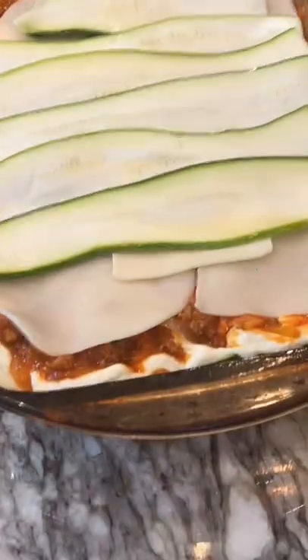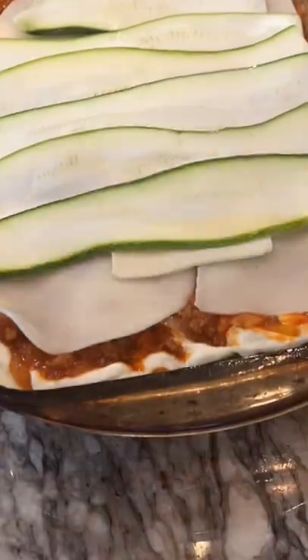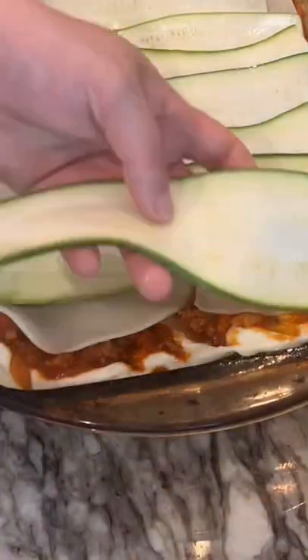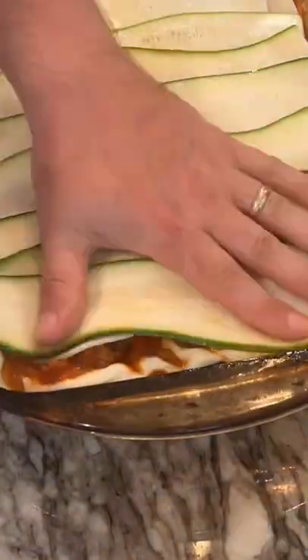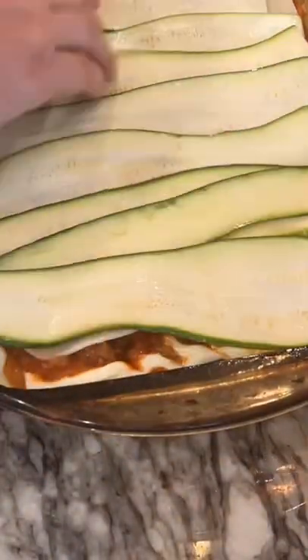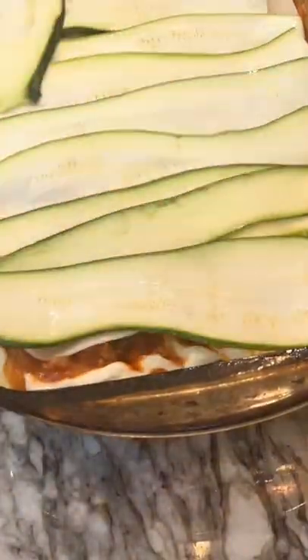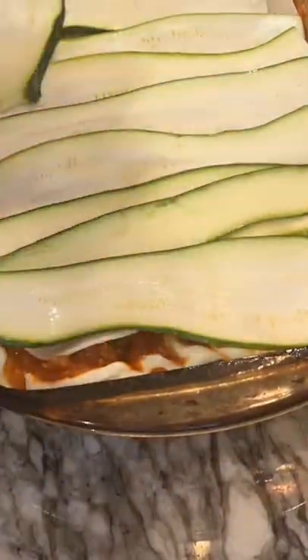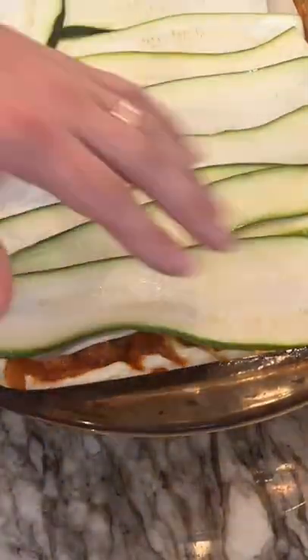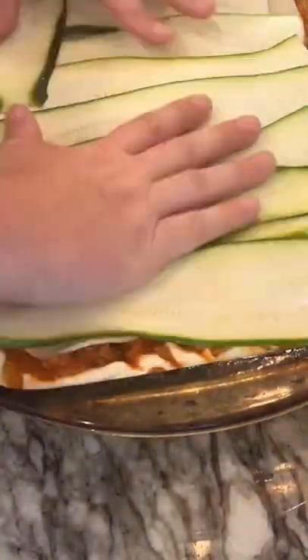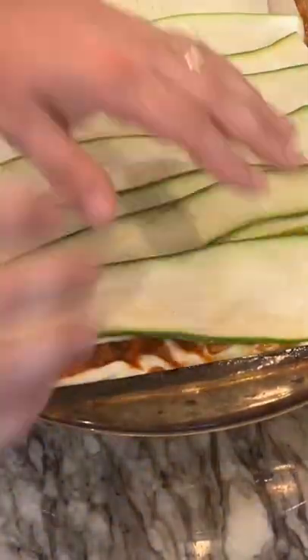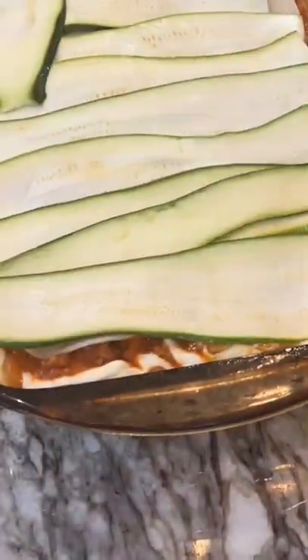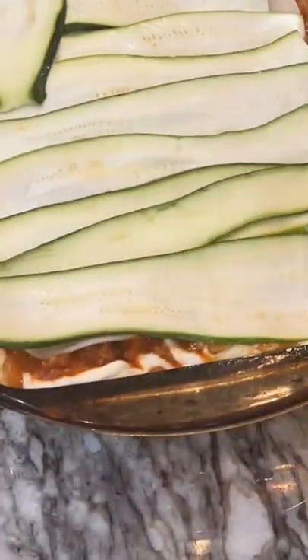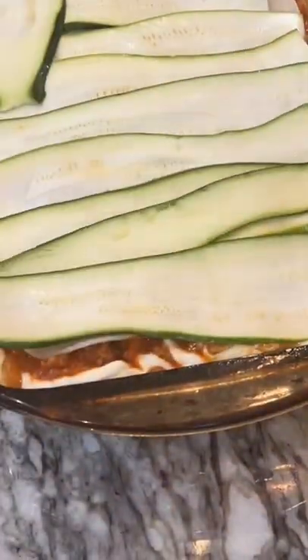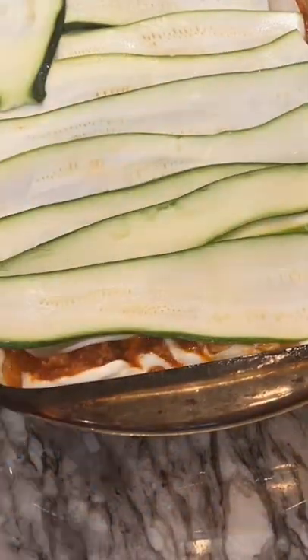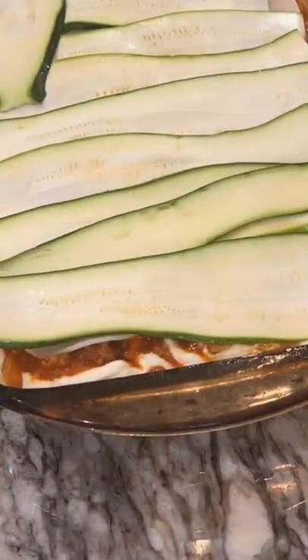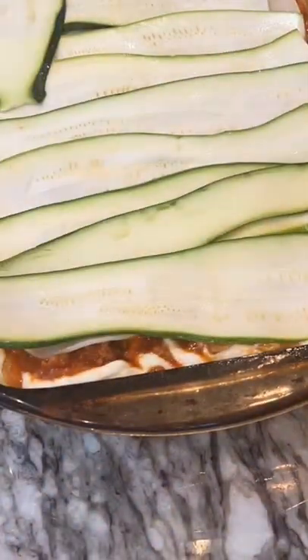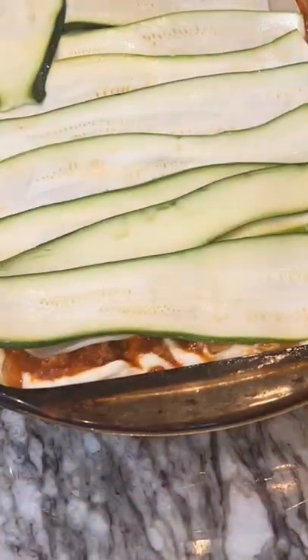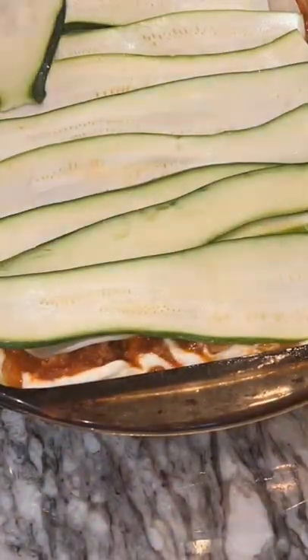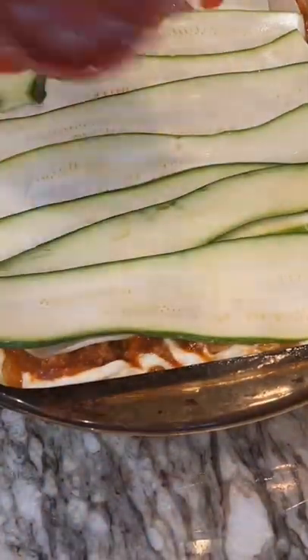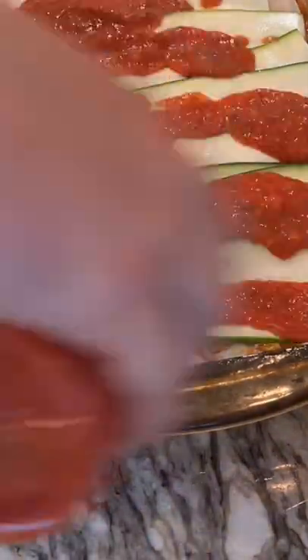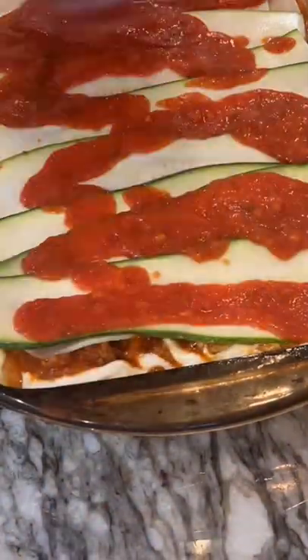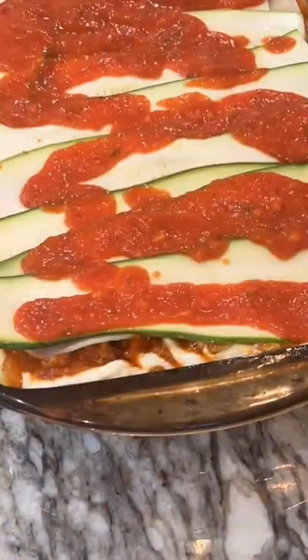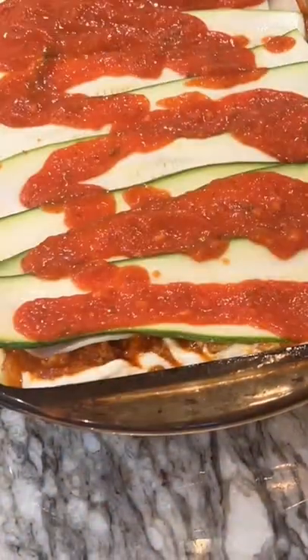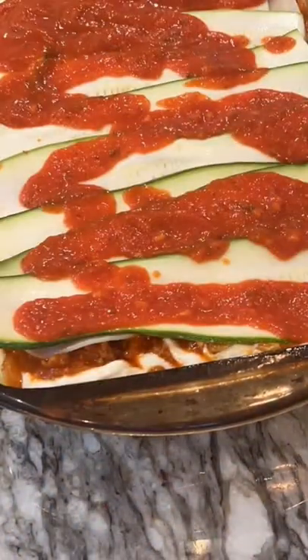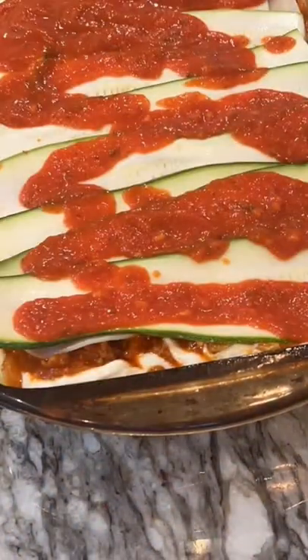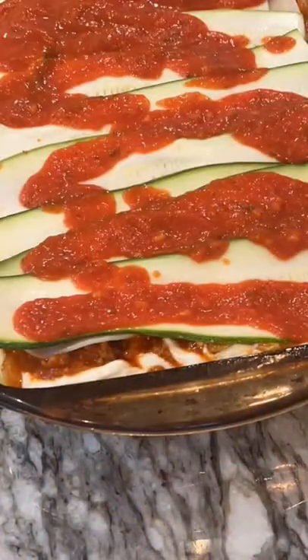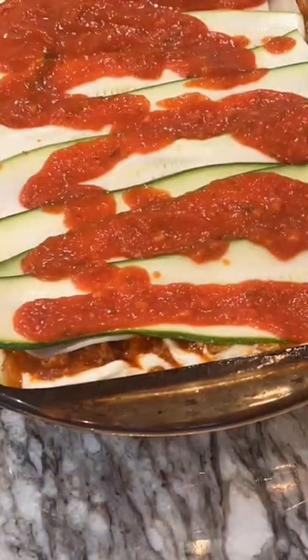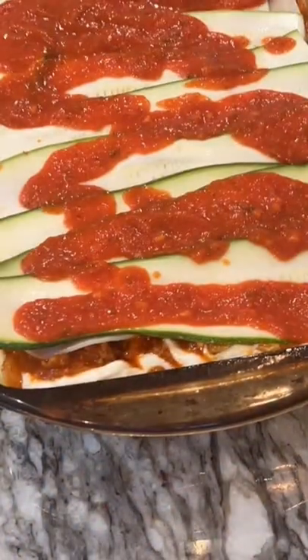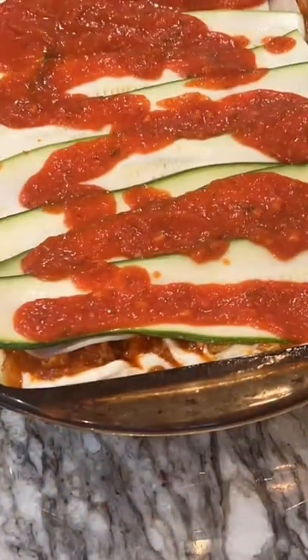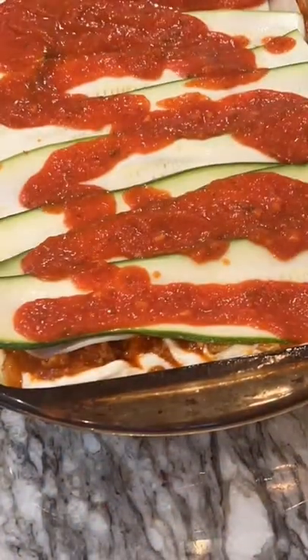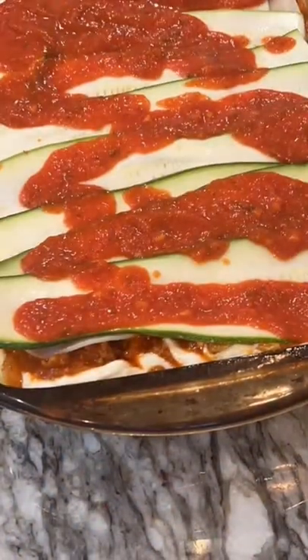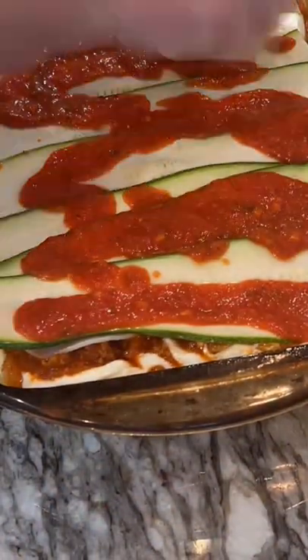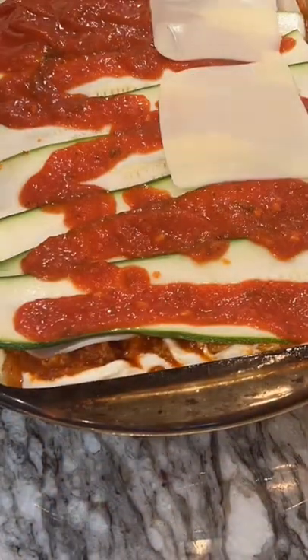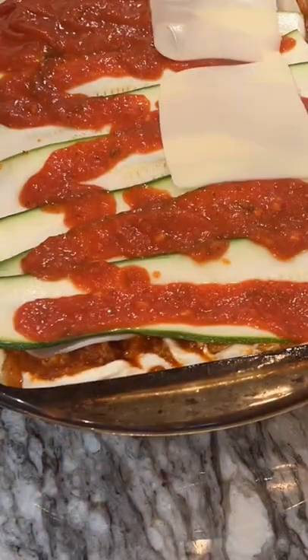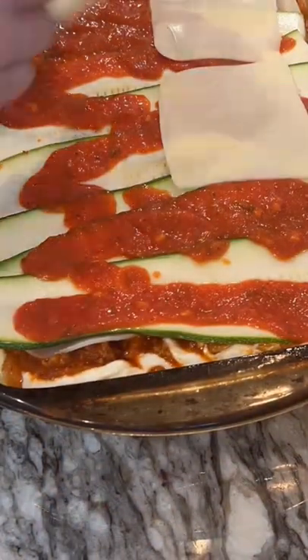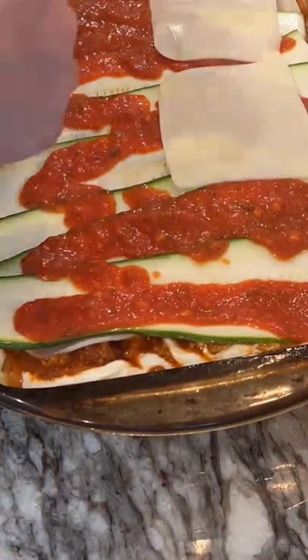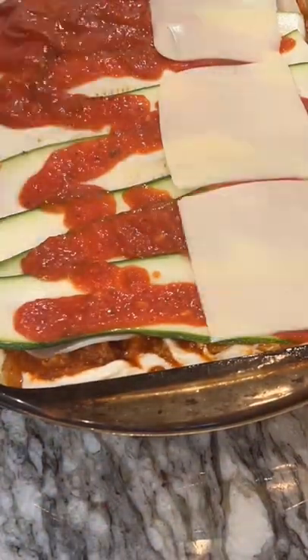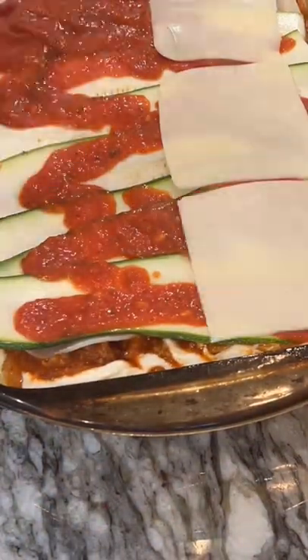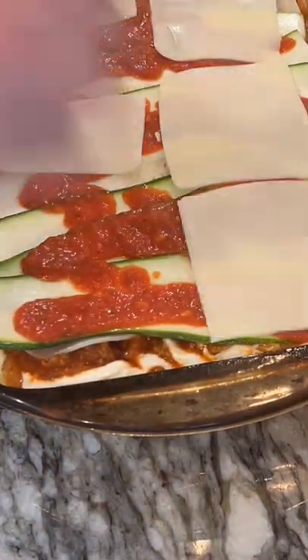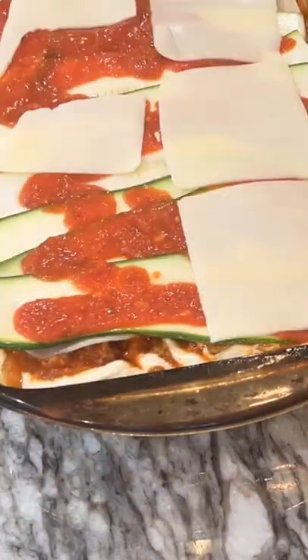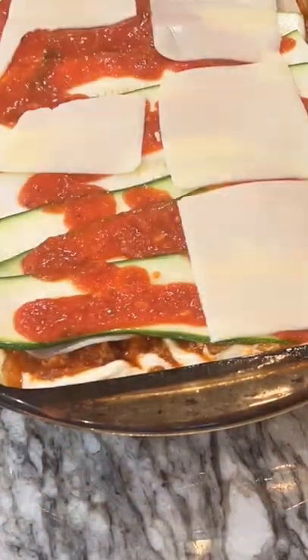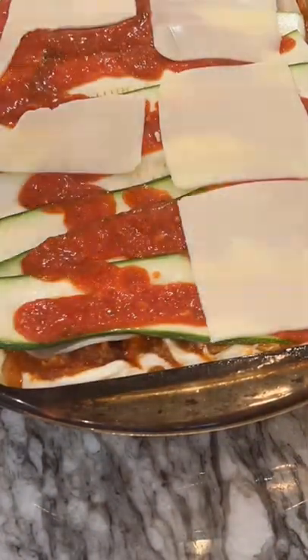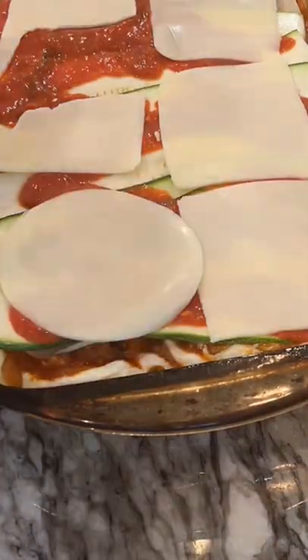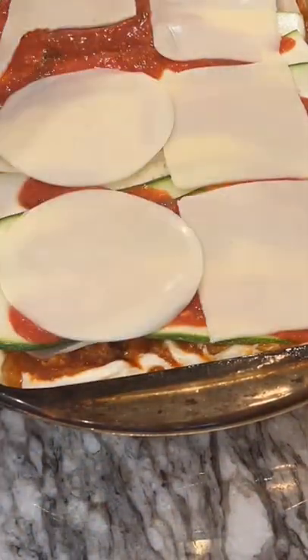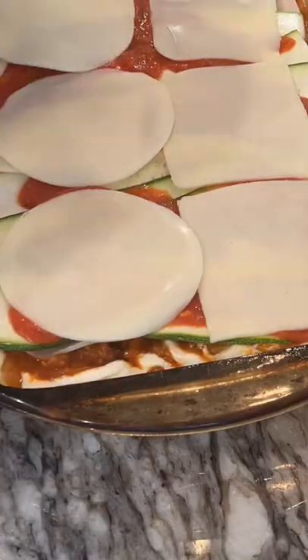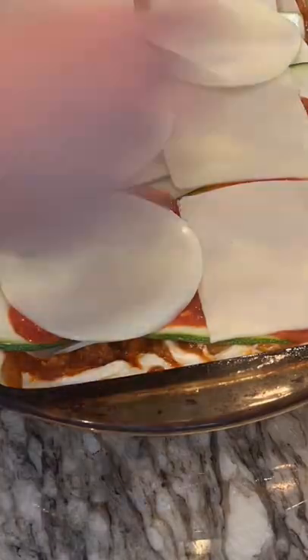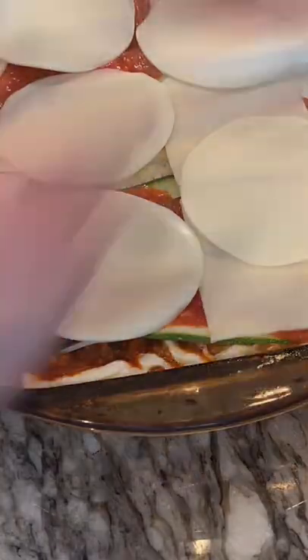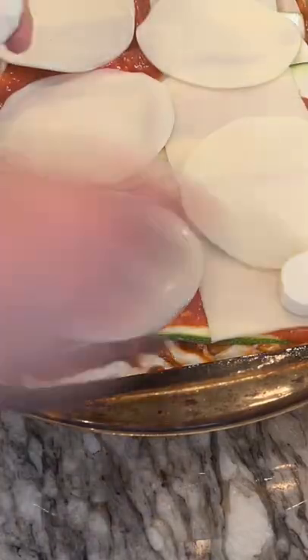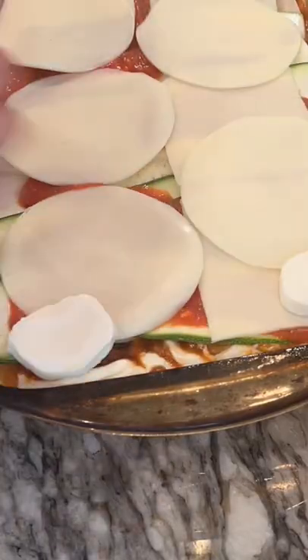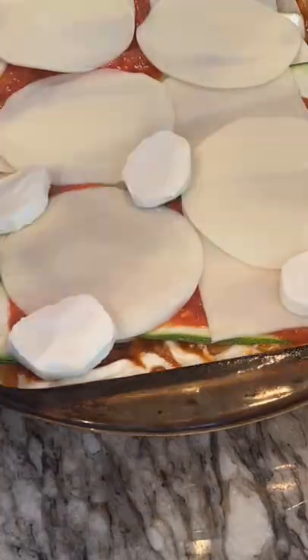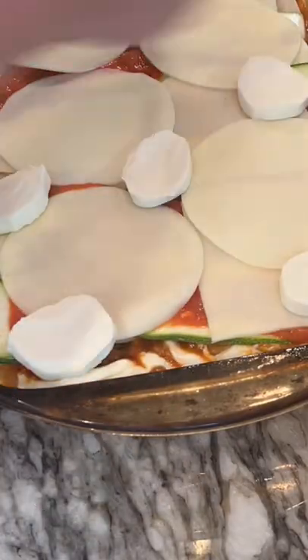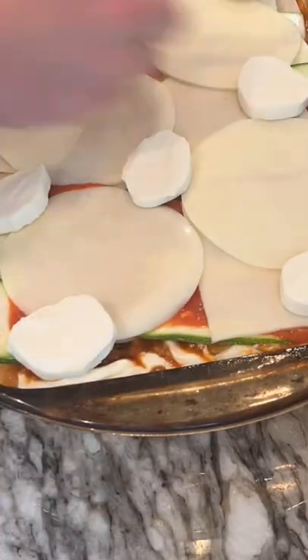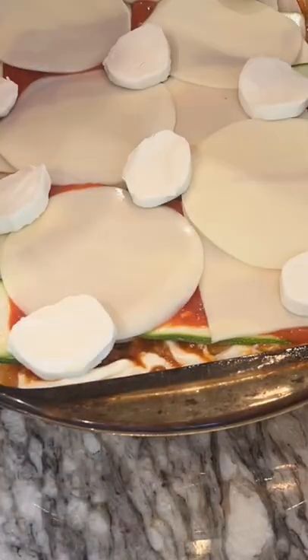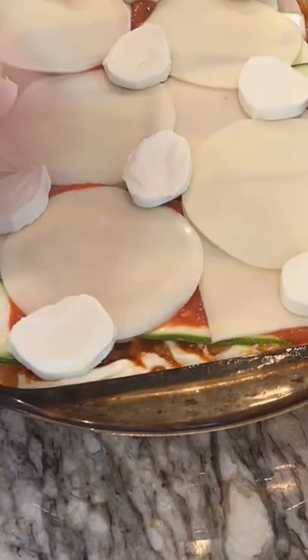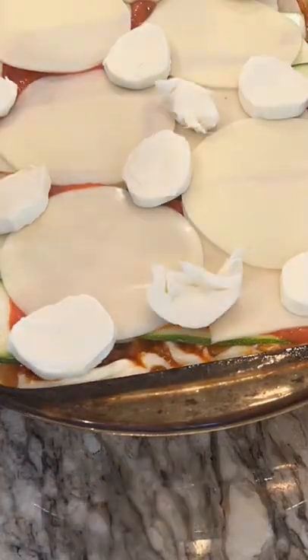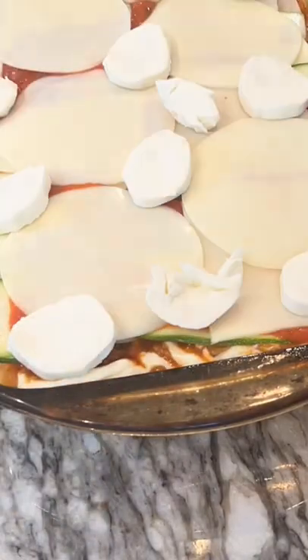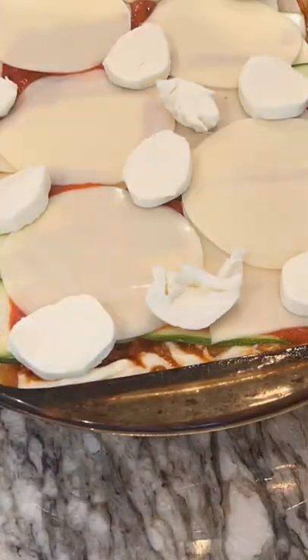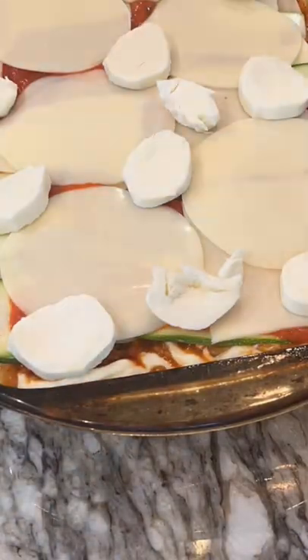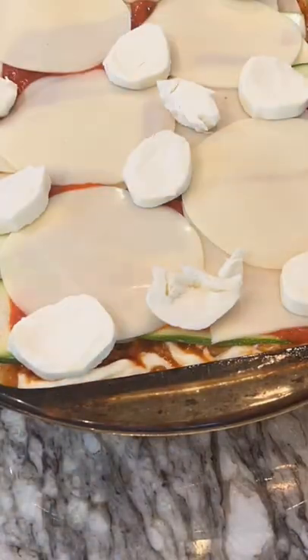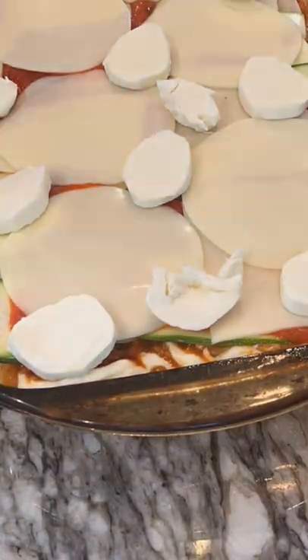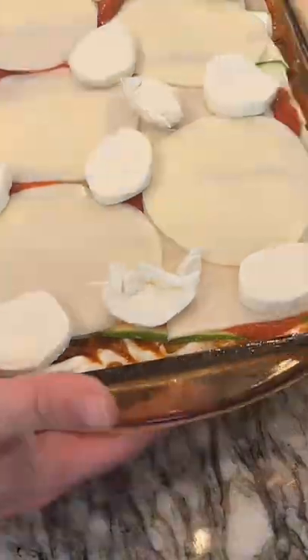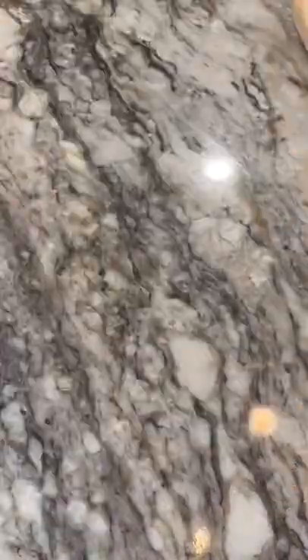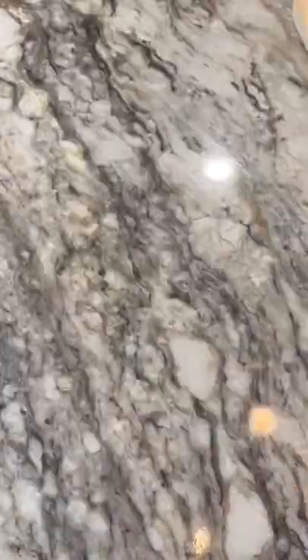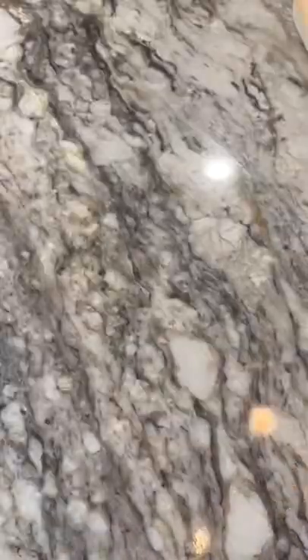Then just top that with some fresh sauce, another layer of cheese. Everyone loves cheese — lay the cheese on heavy. Bake at 350, you're set.